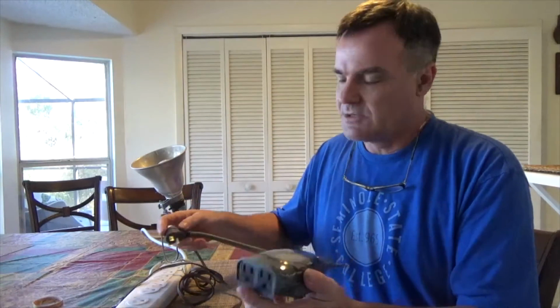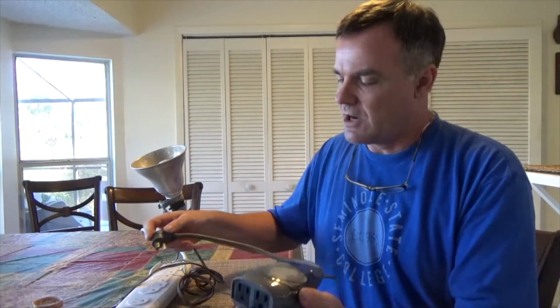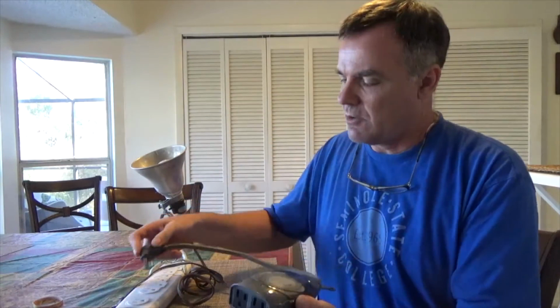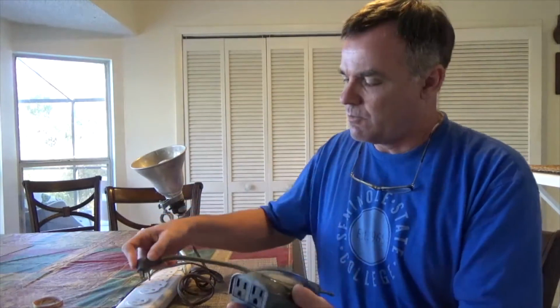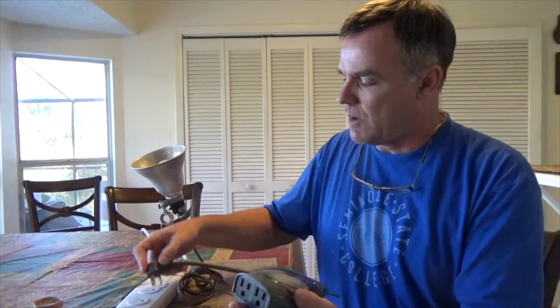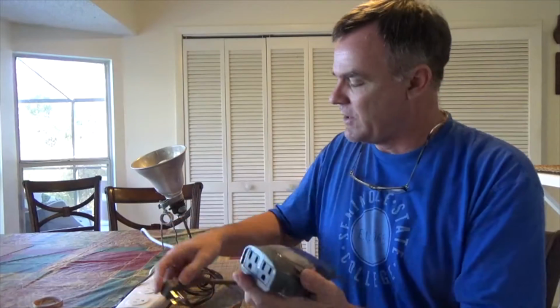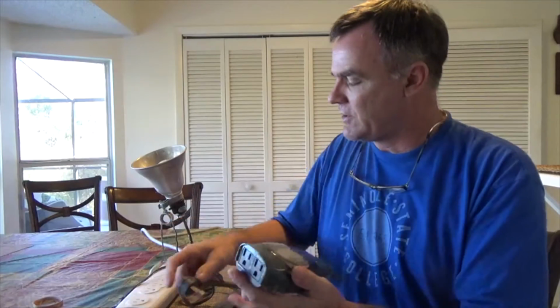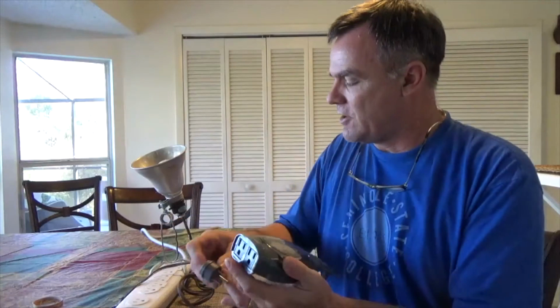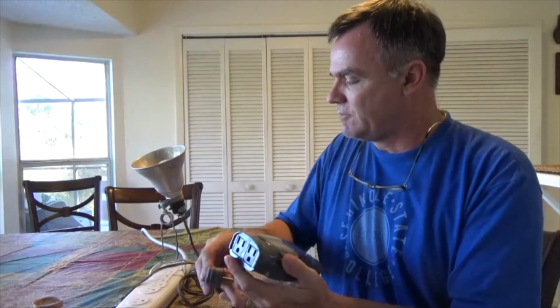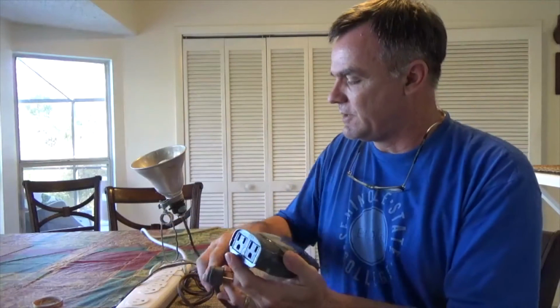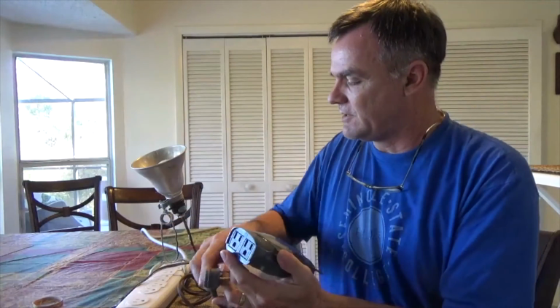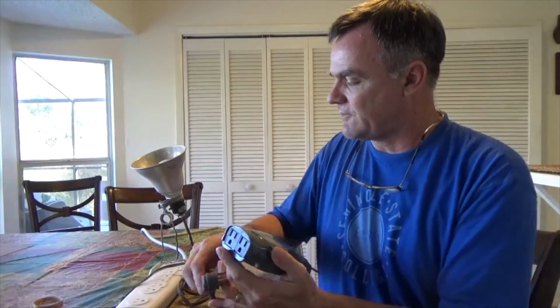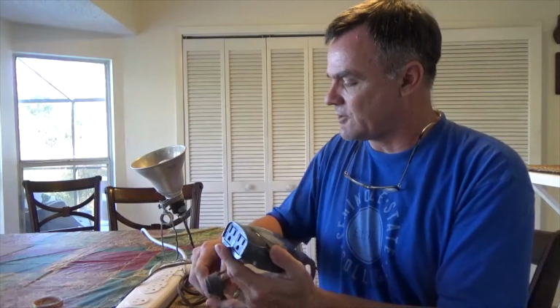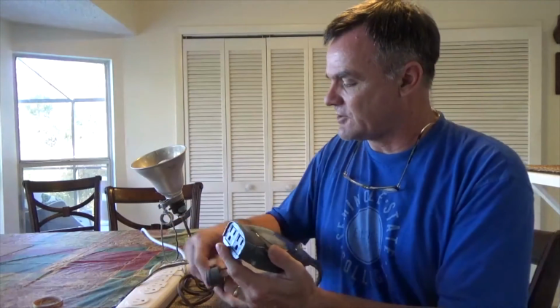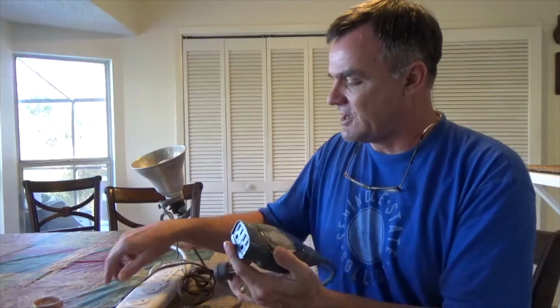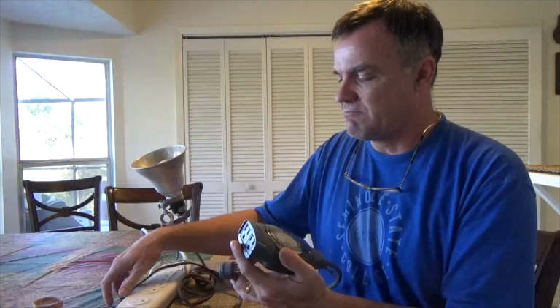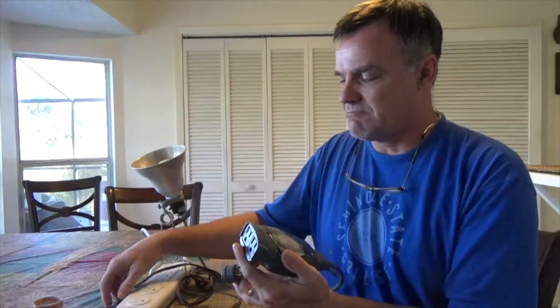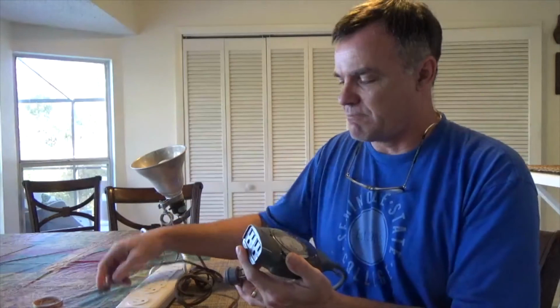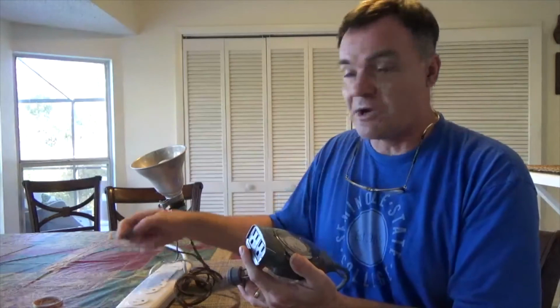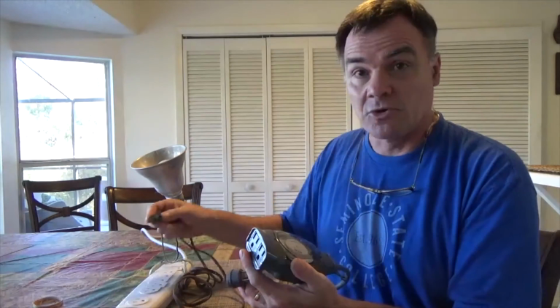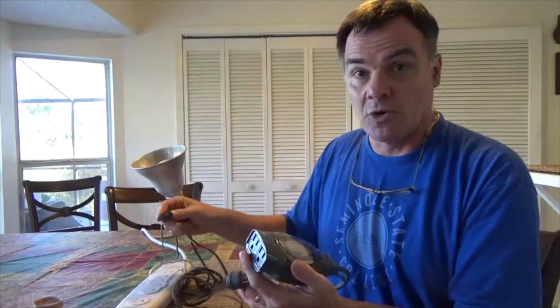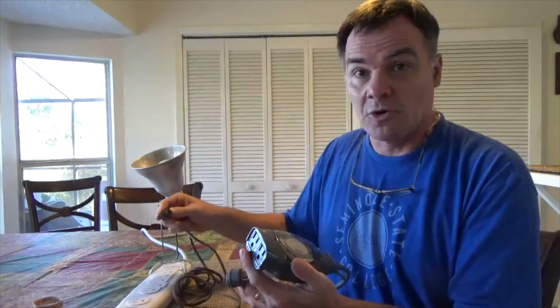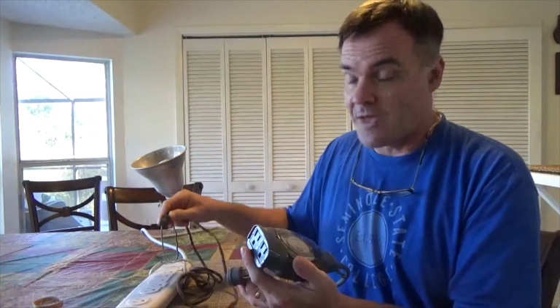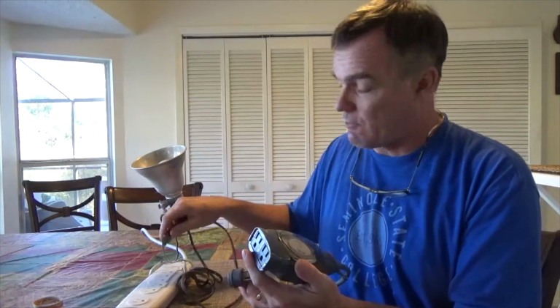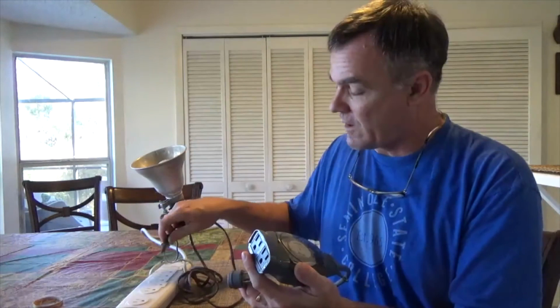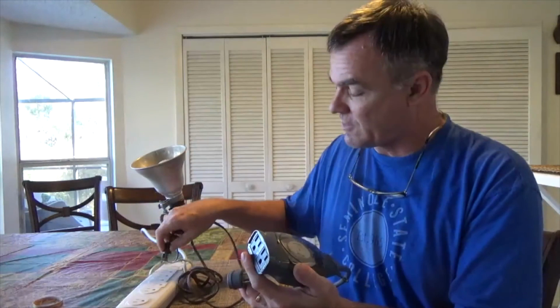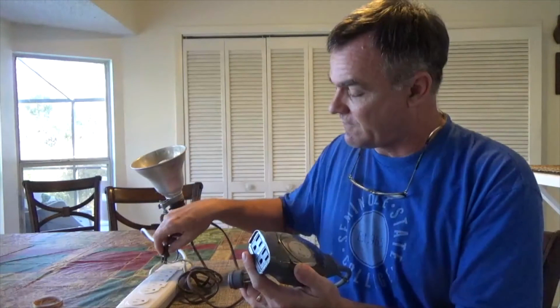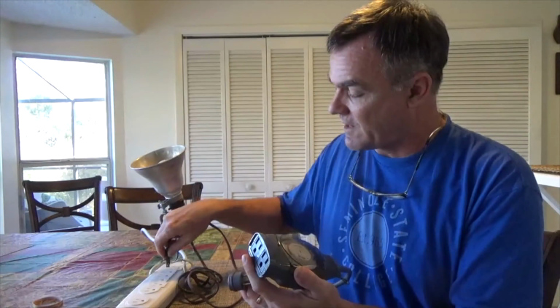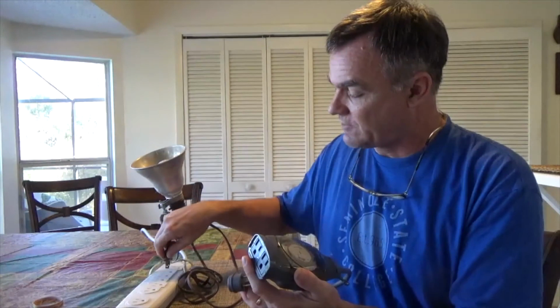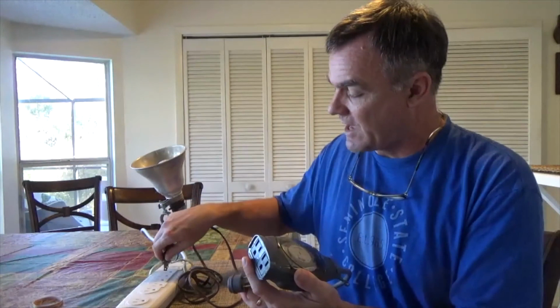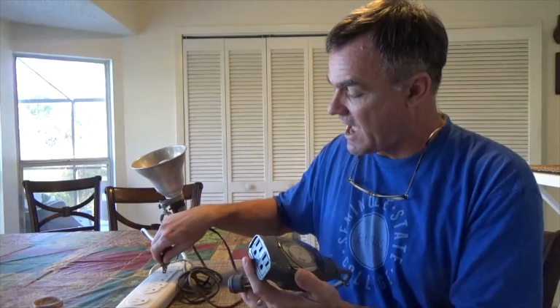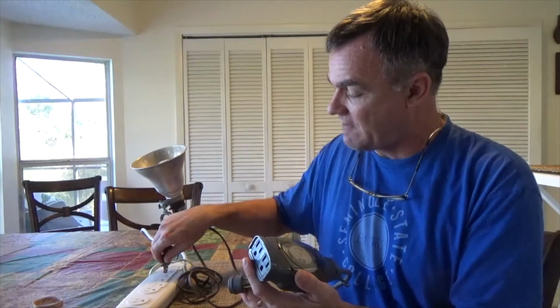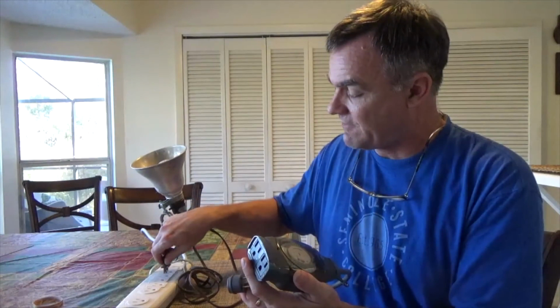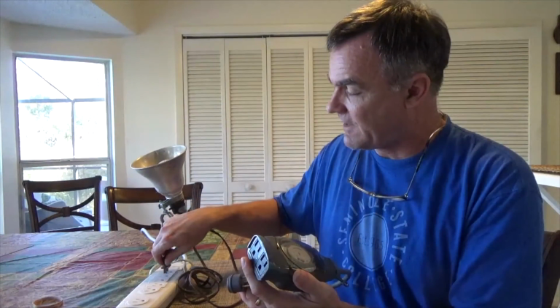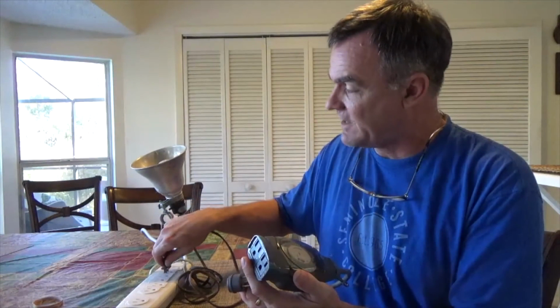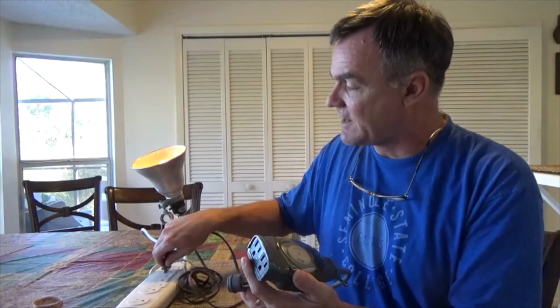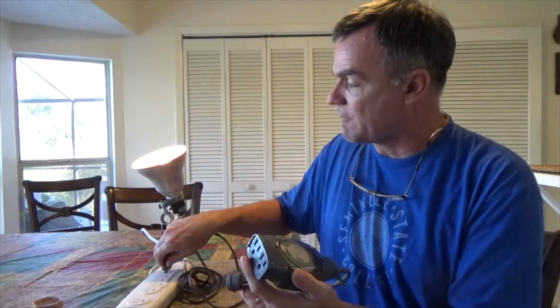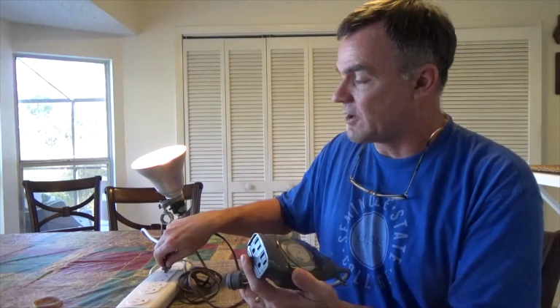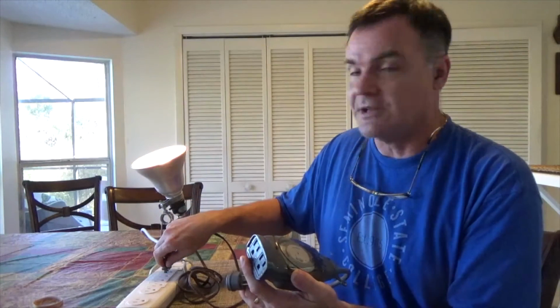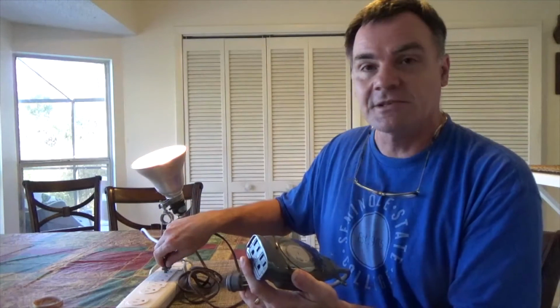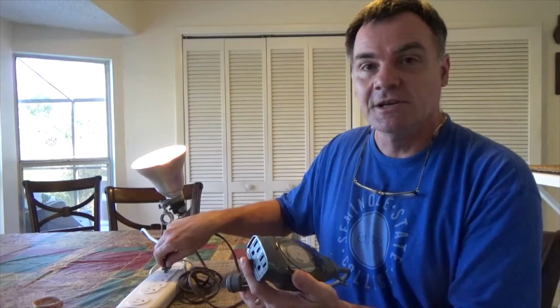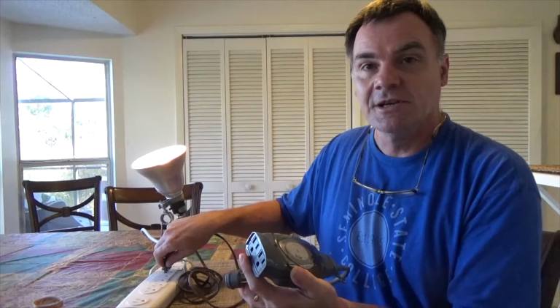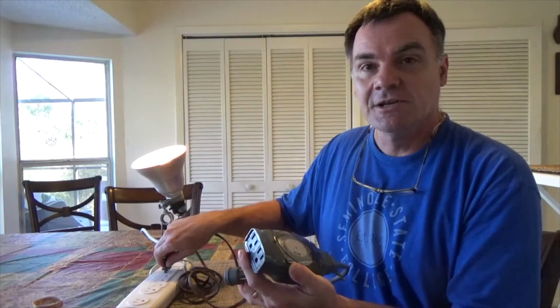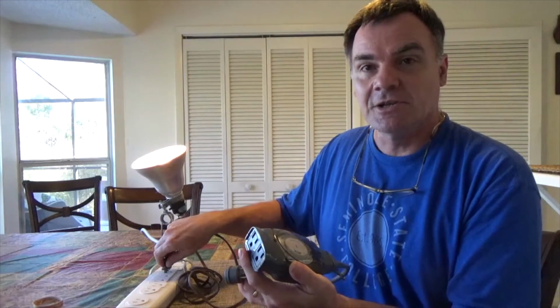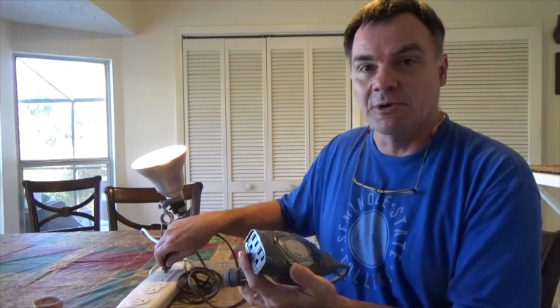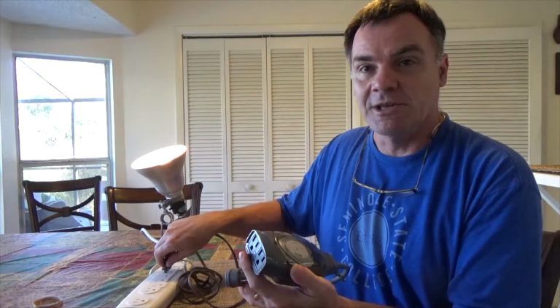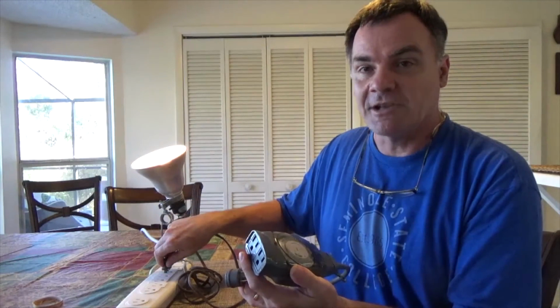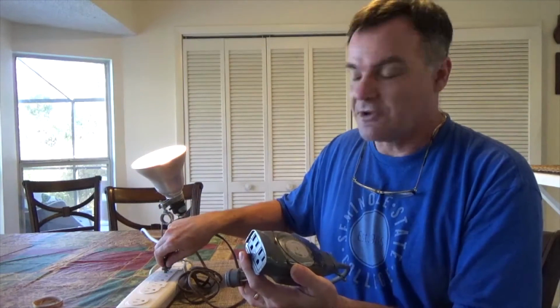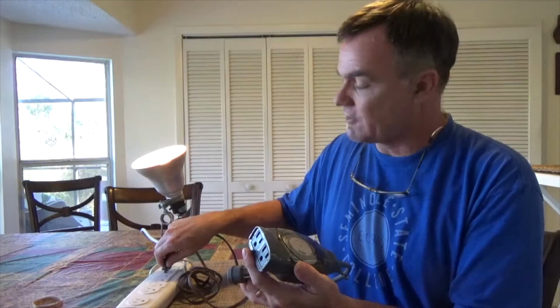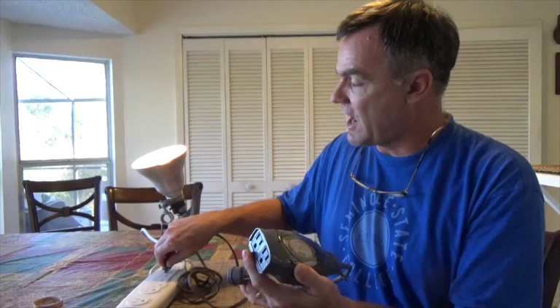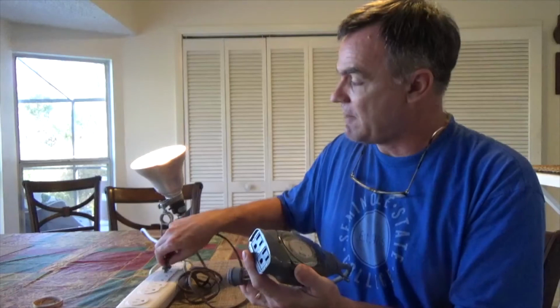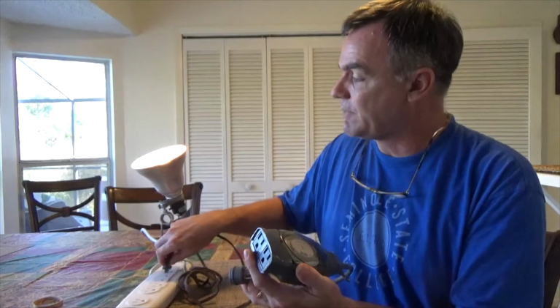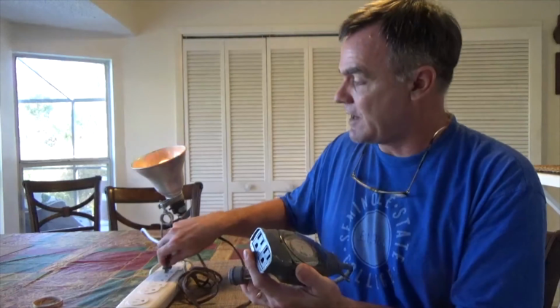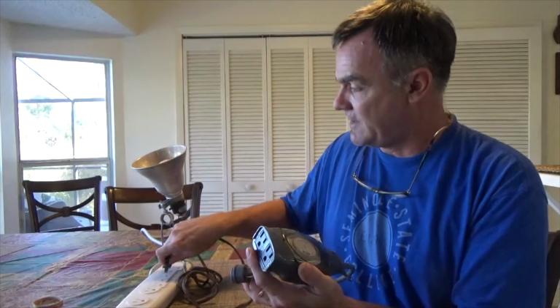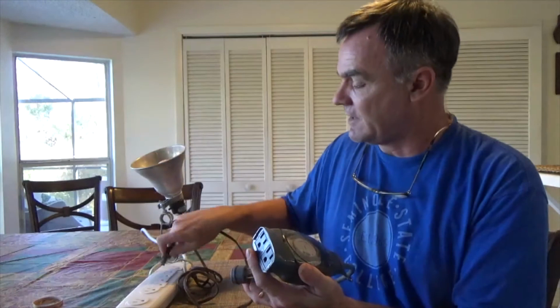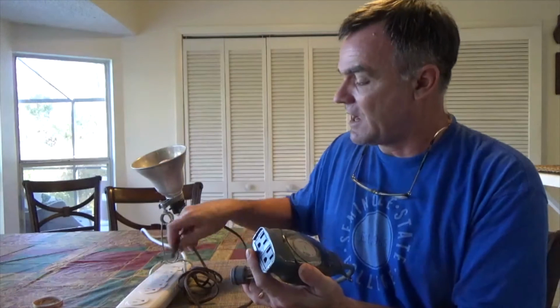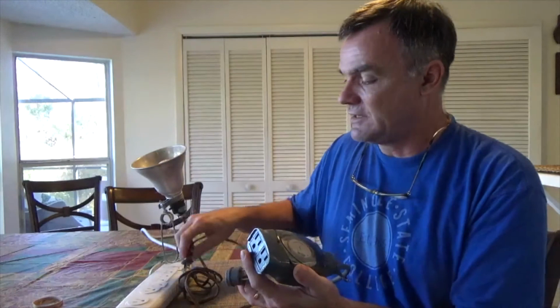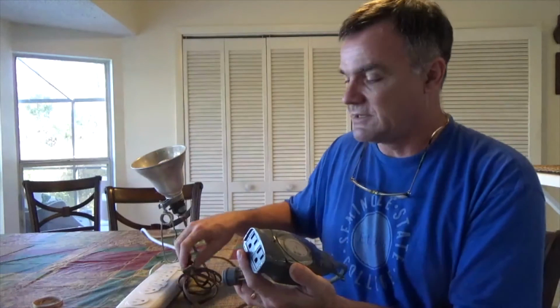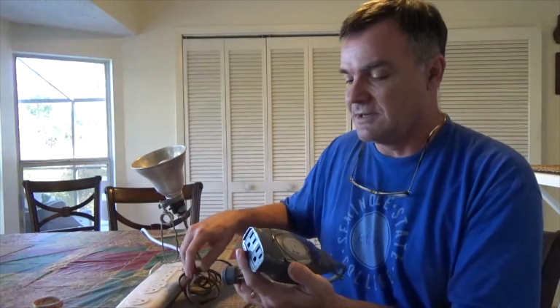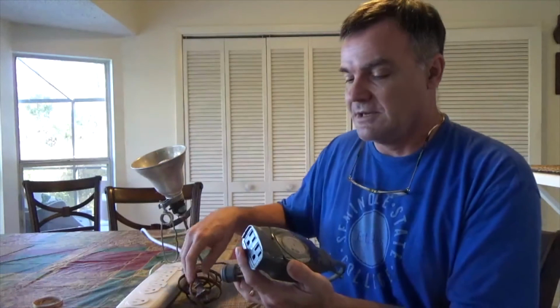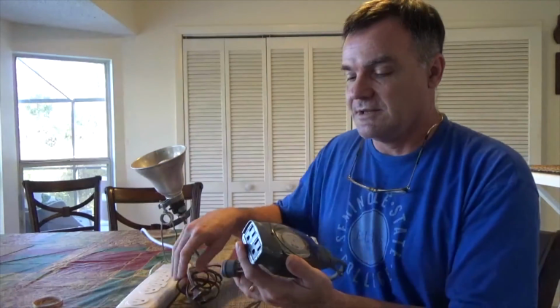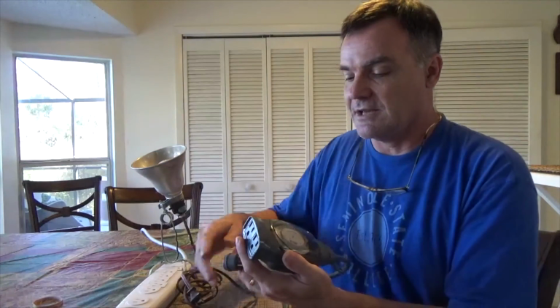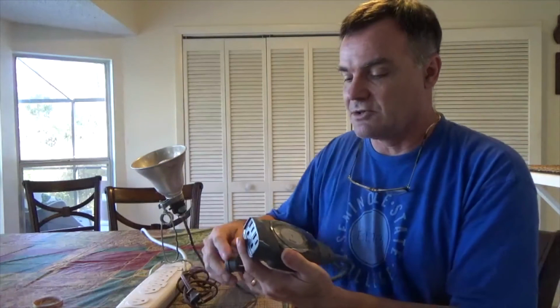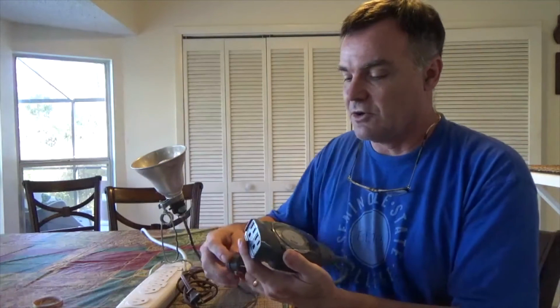So what we do first is make sure that whatever device we have actually operates. We test our lamp and it lights, and that's good.